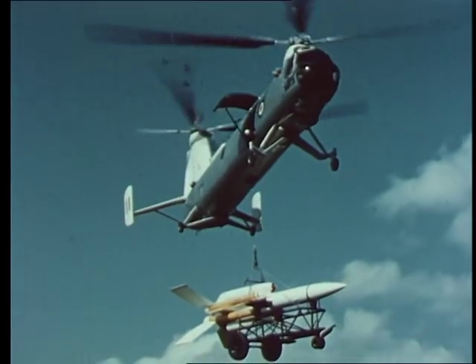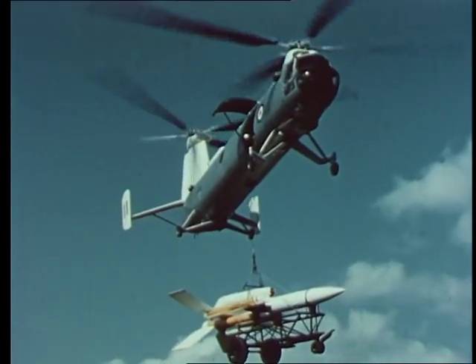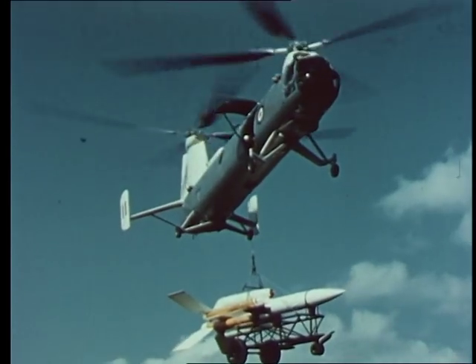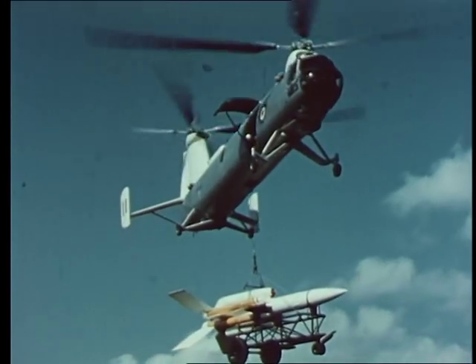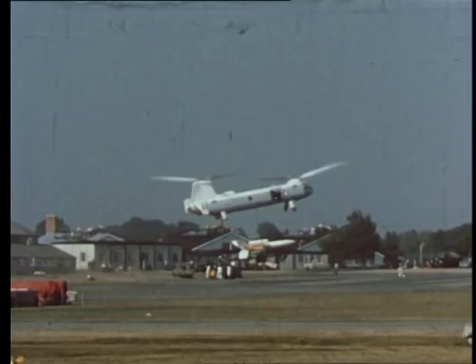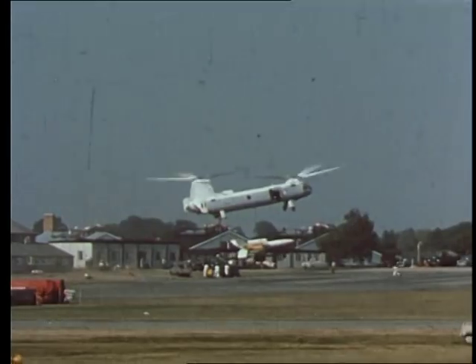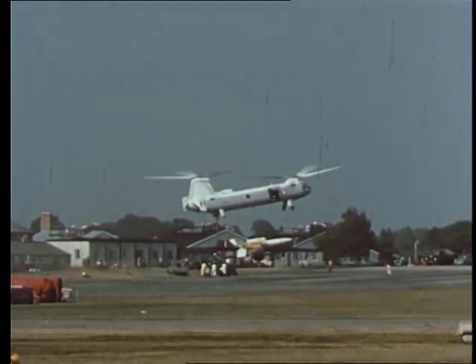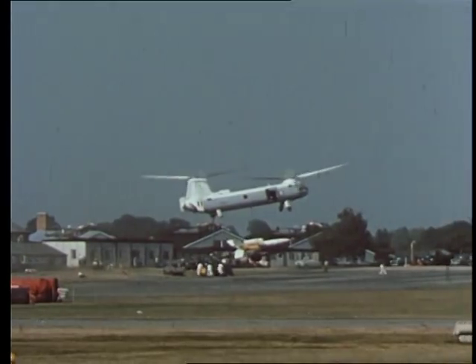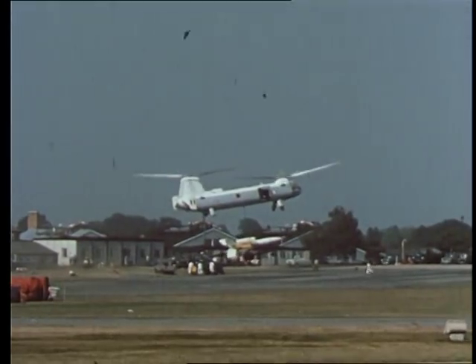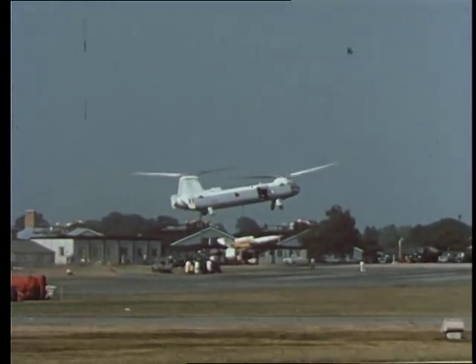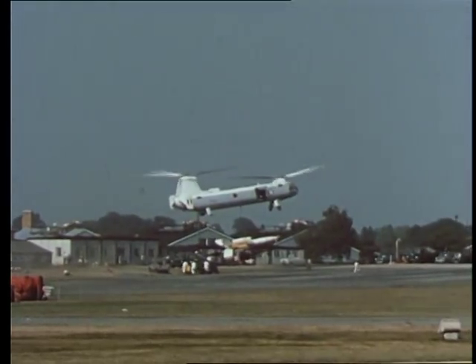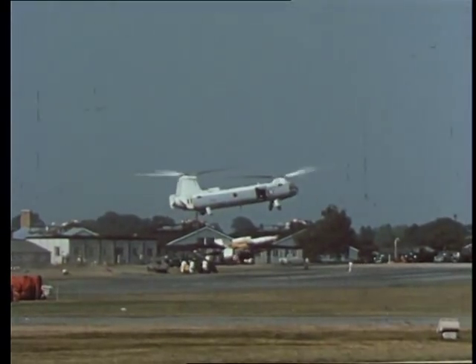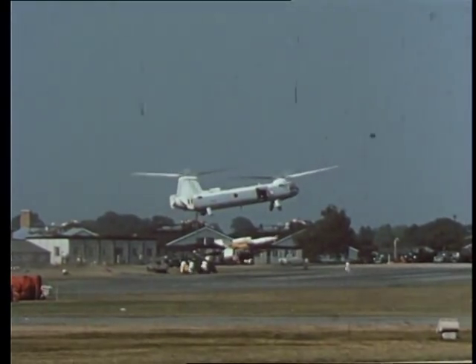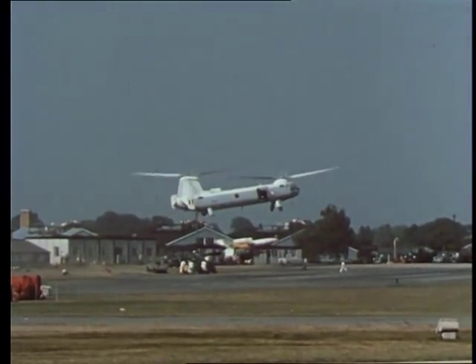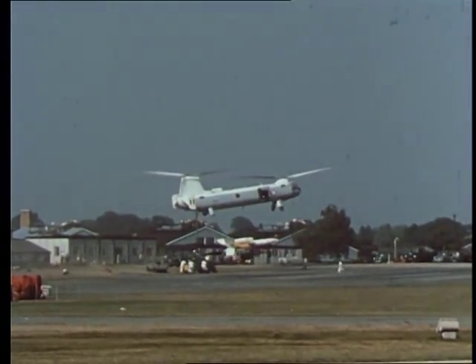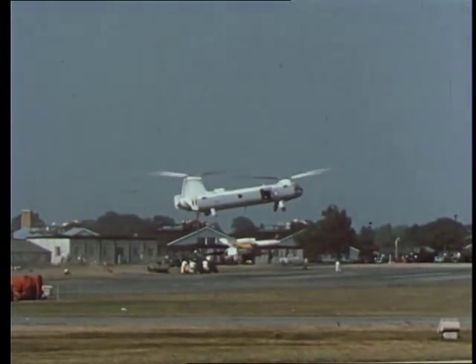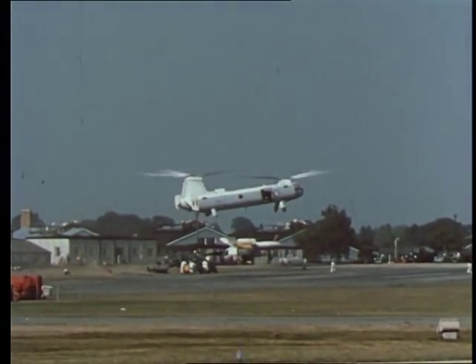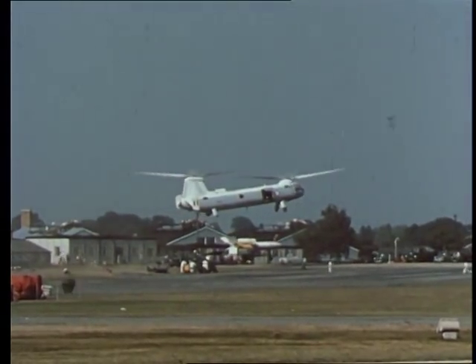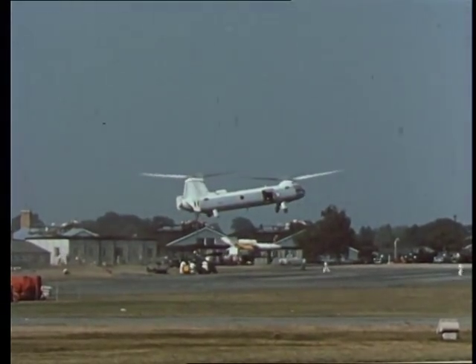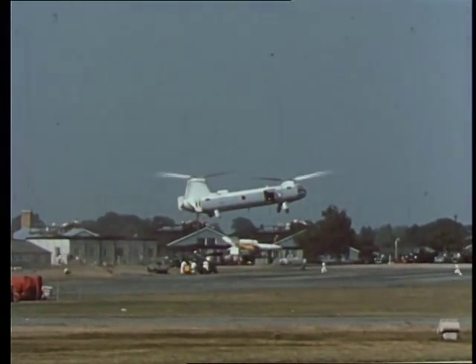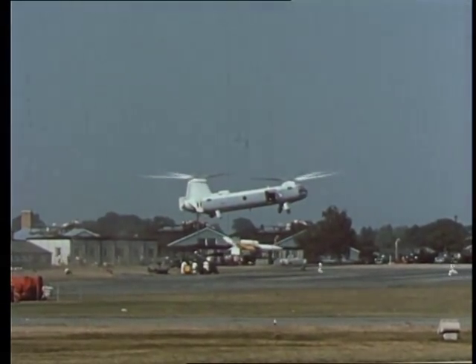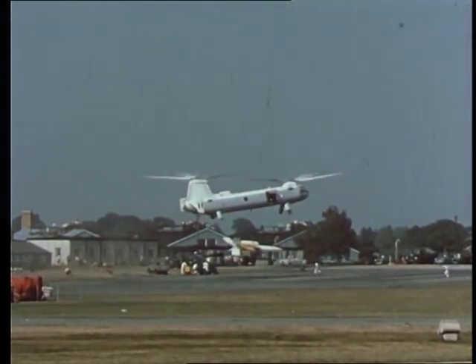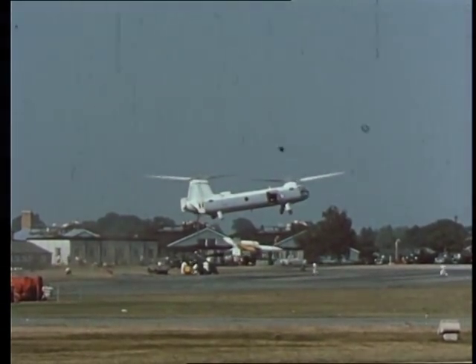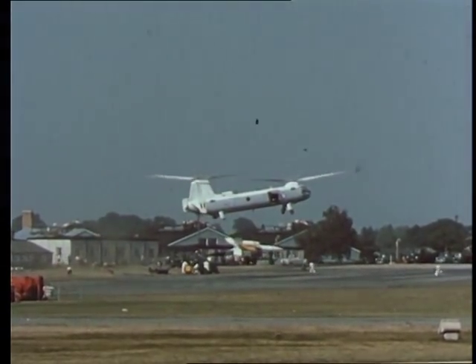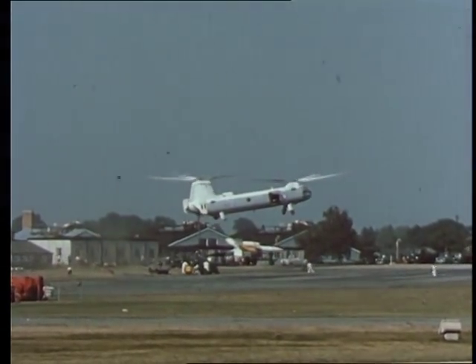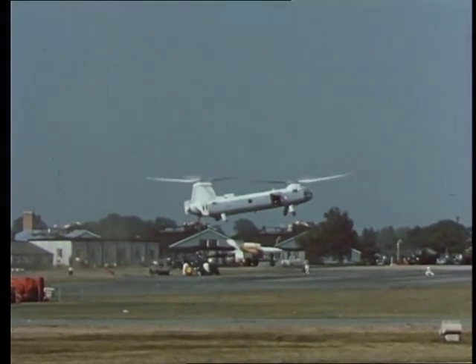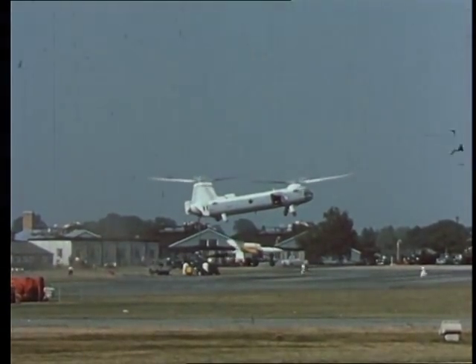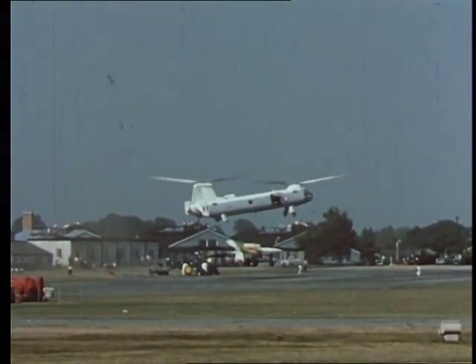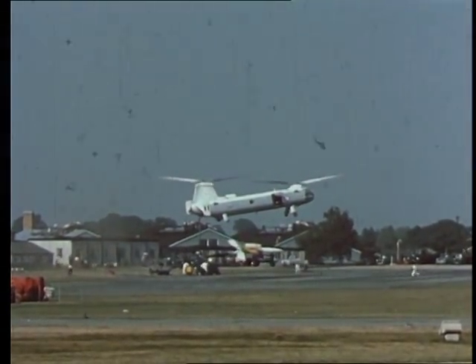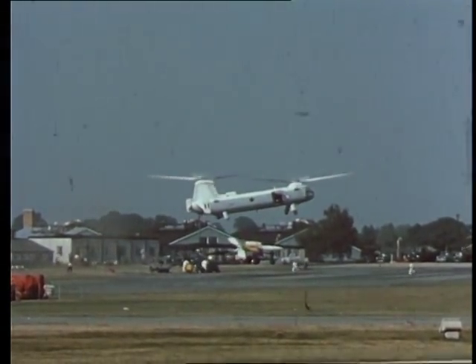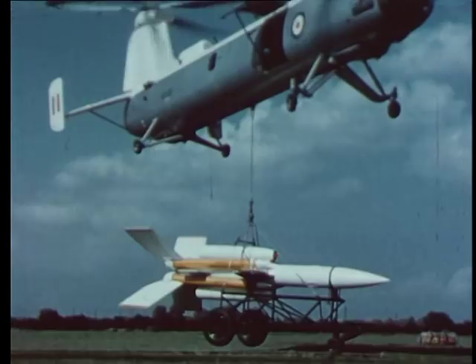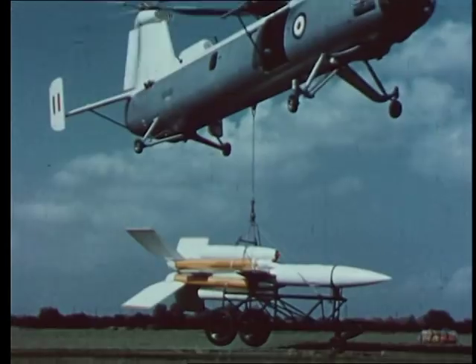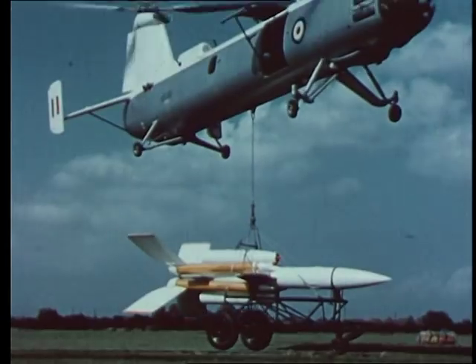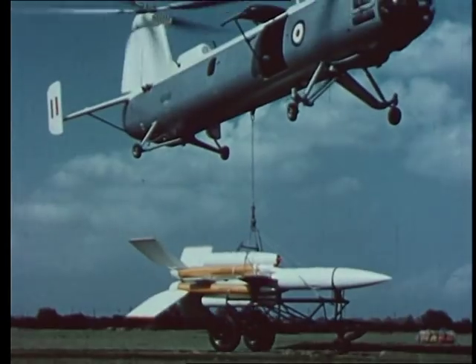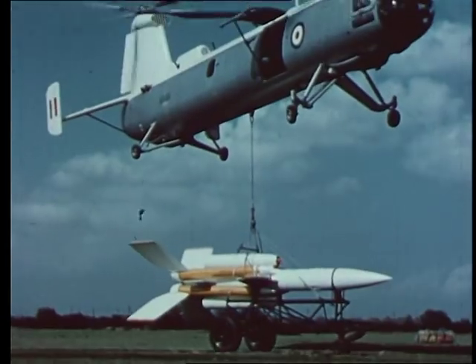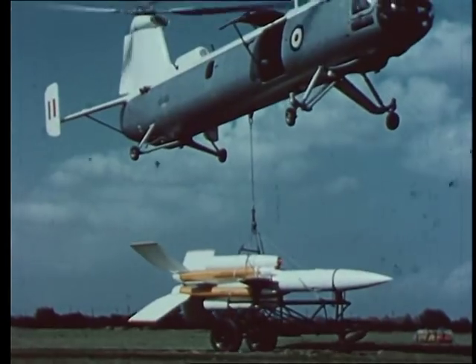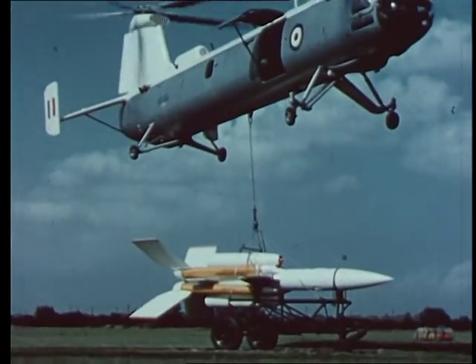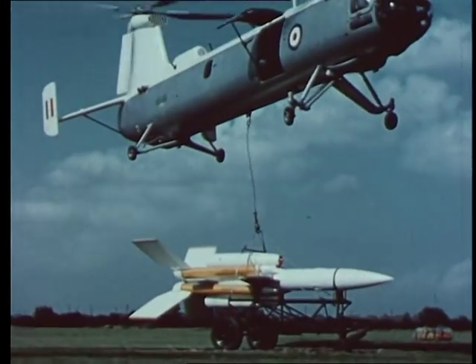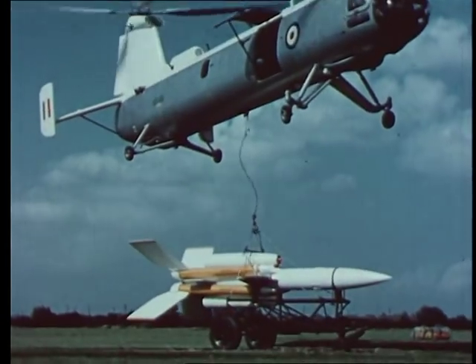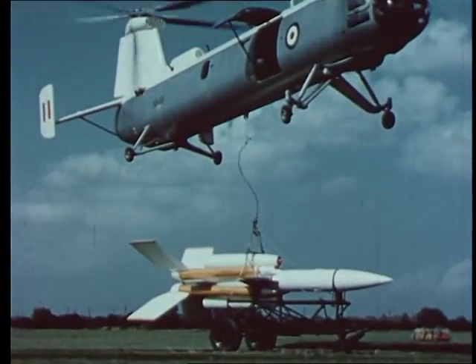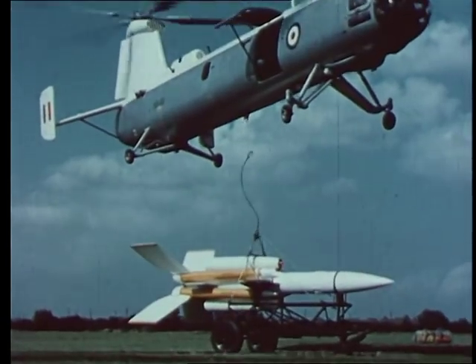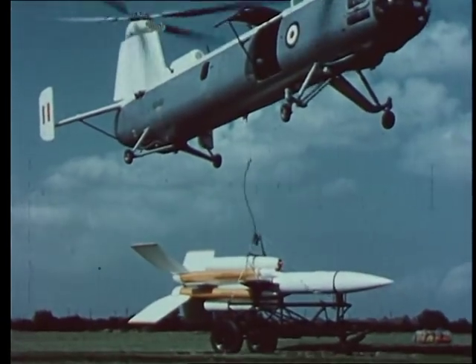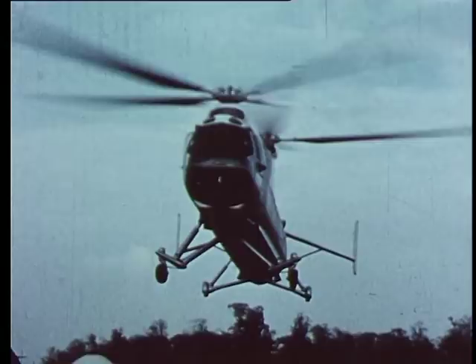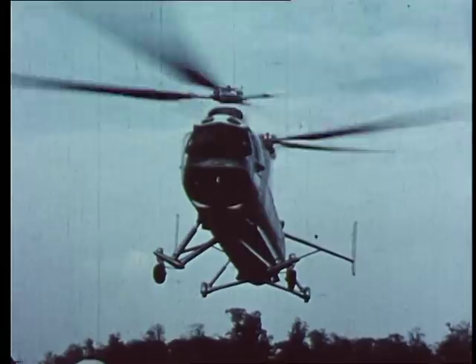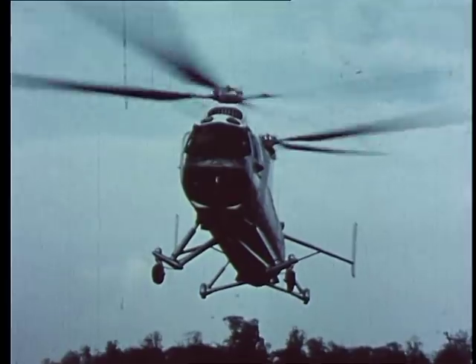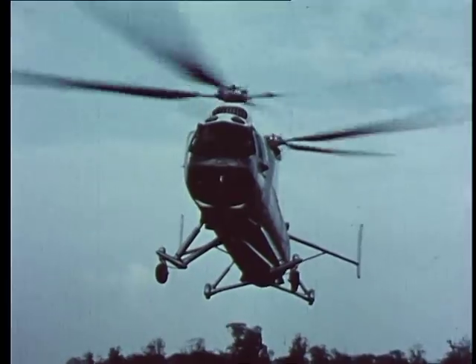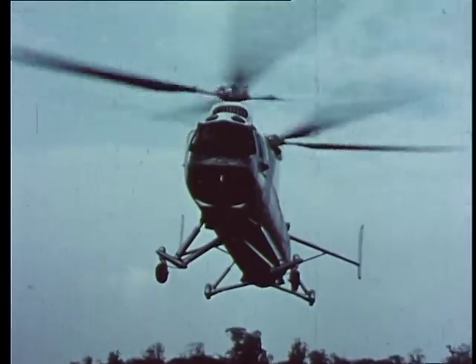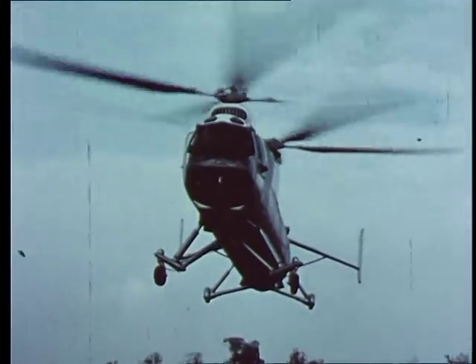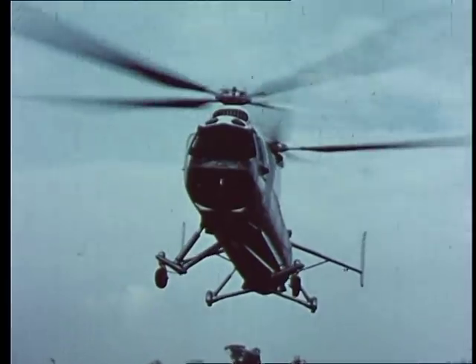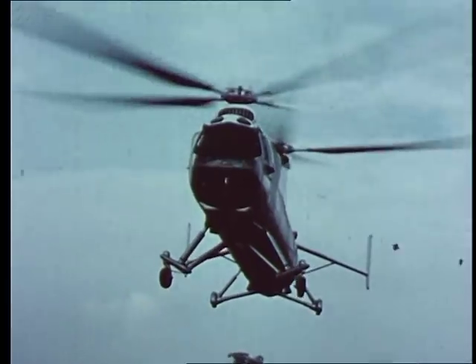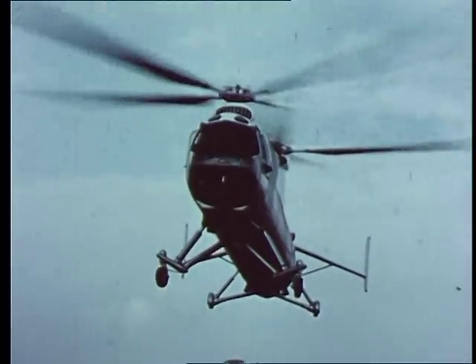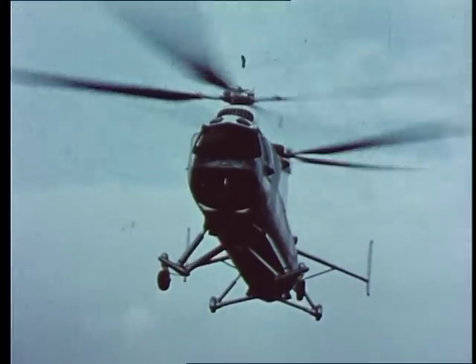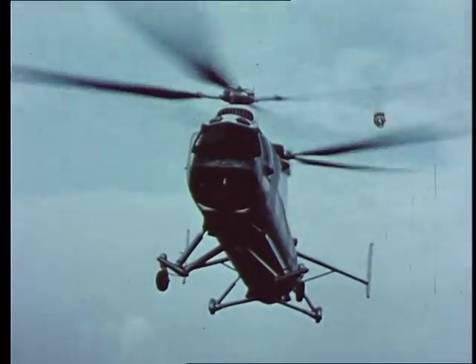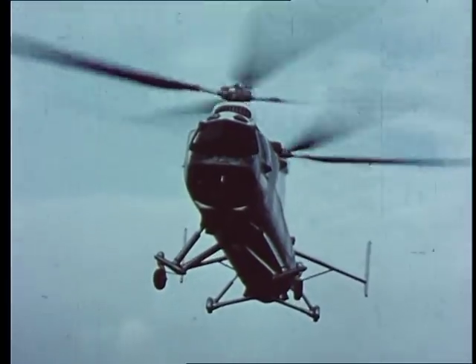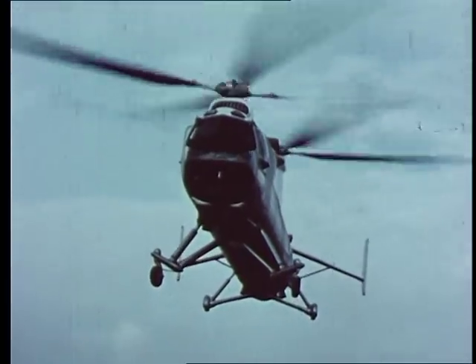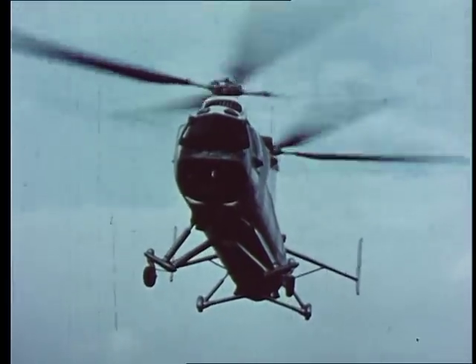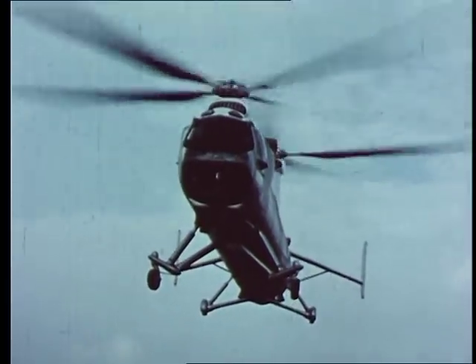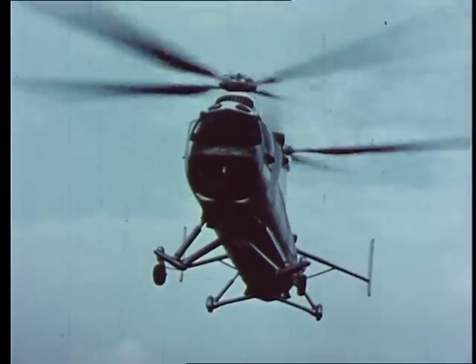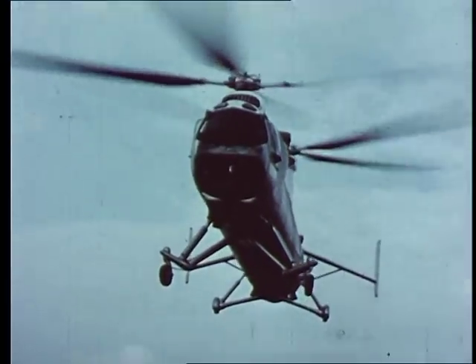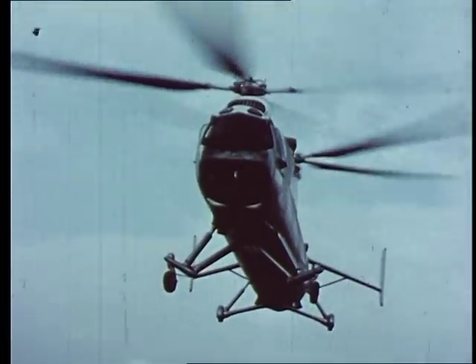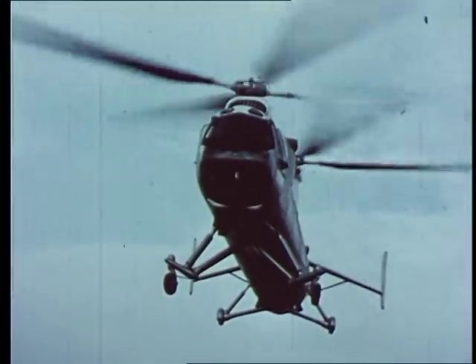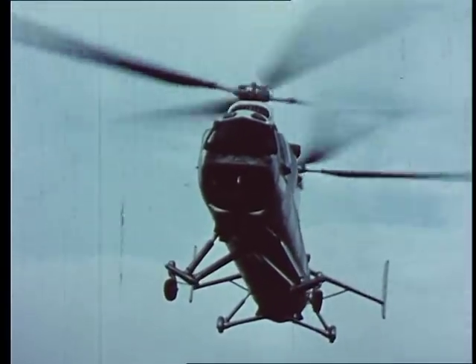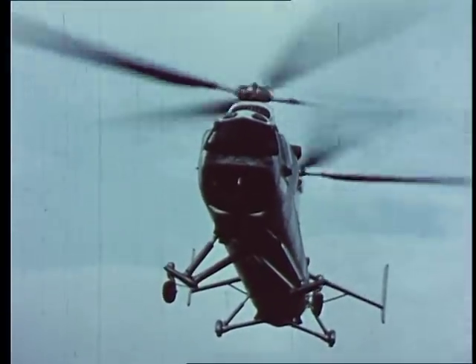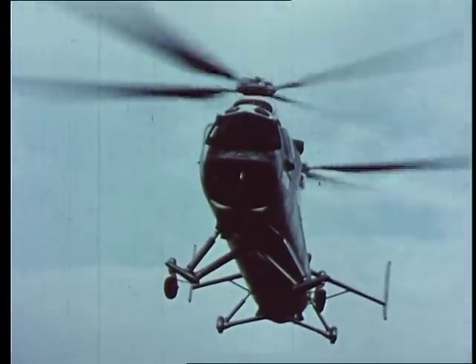The Bloodhound is set down gently and an automatic release speeds up the disengagement of the load.